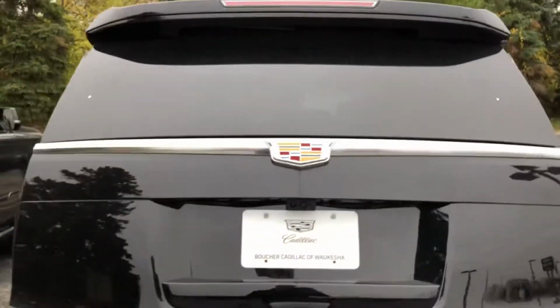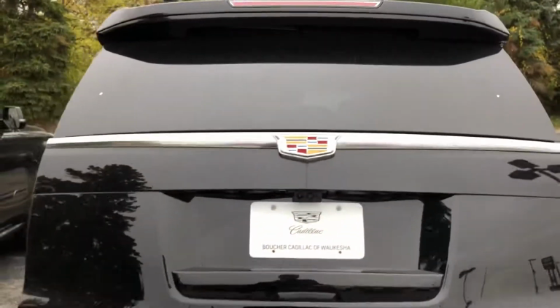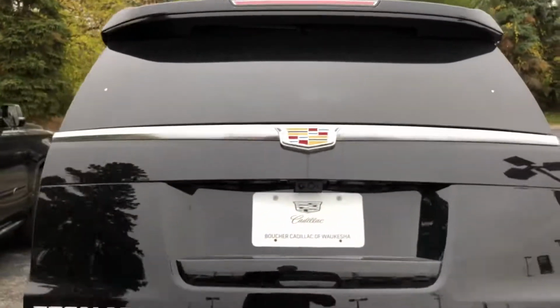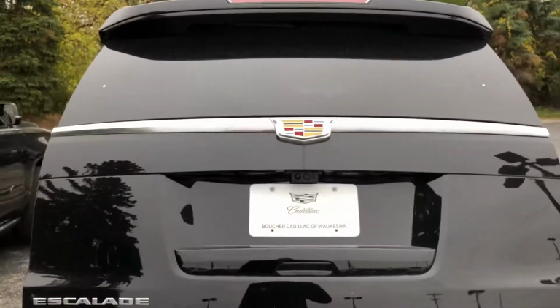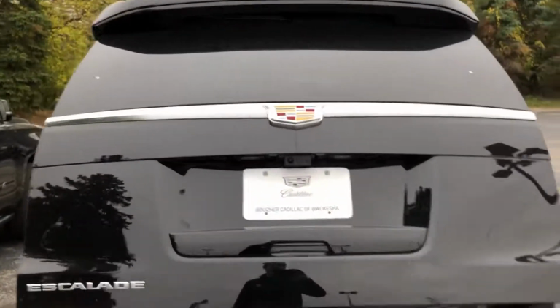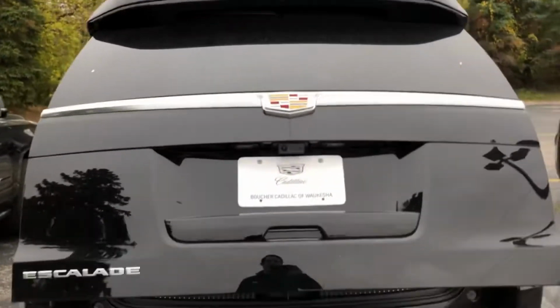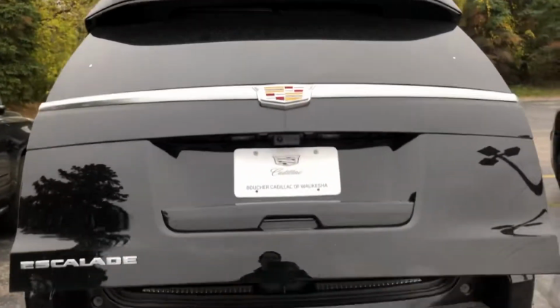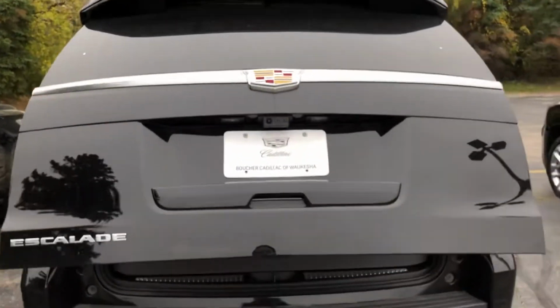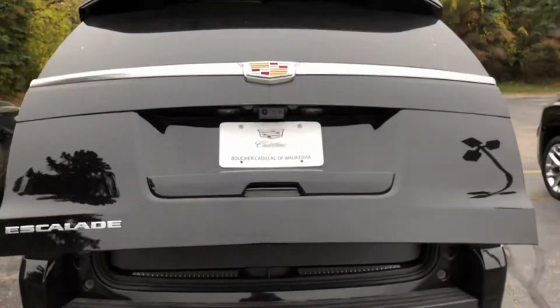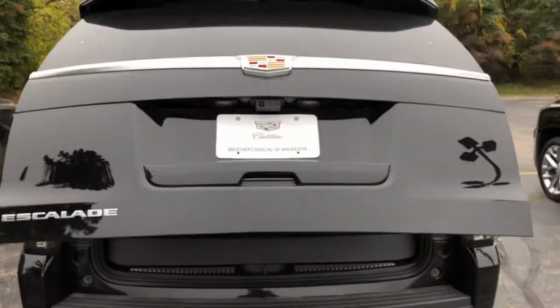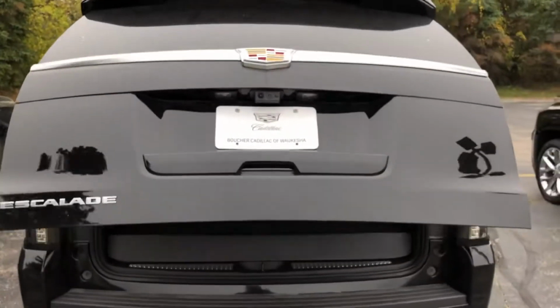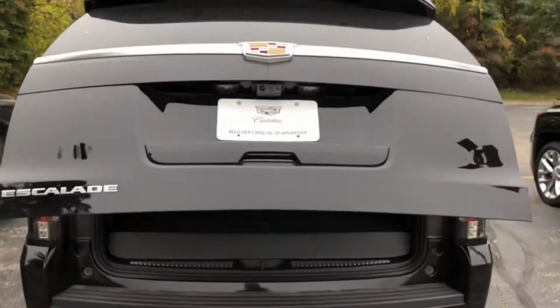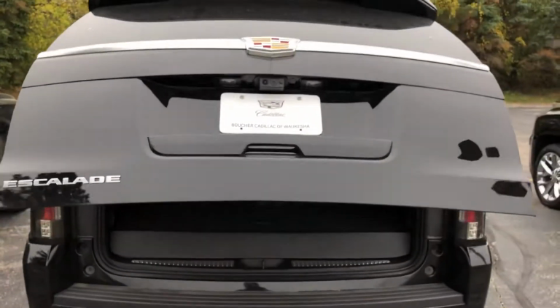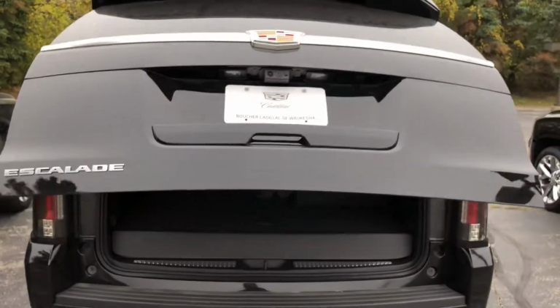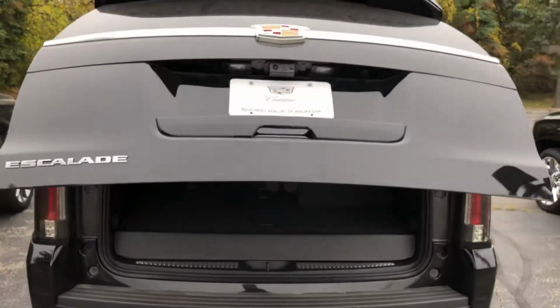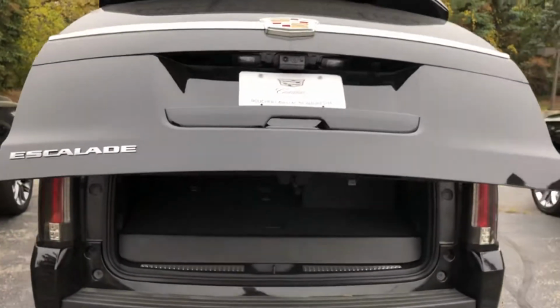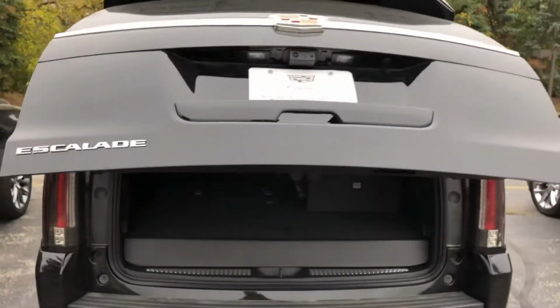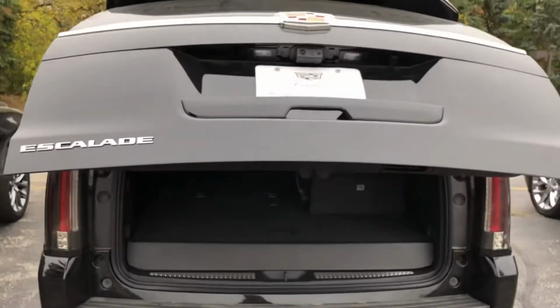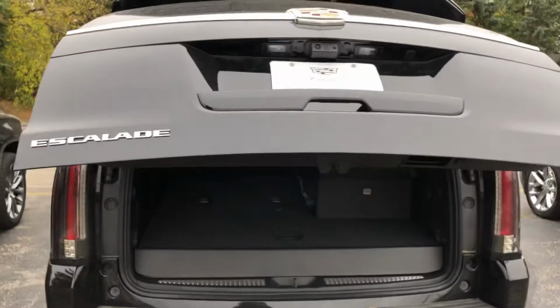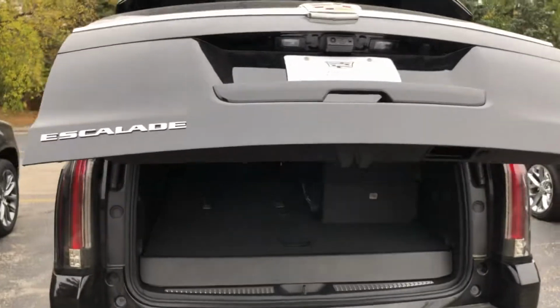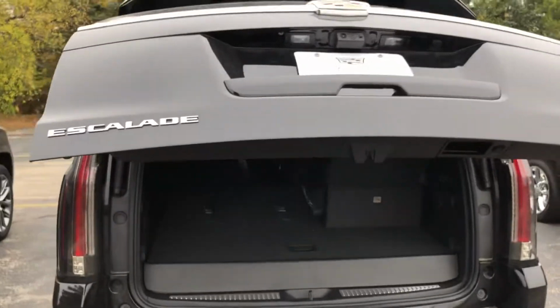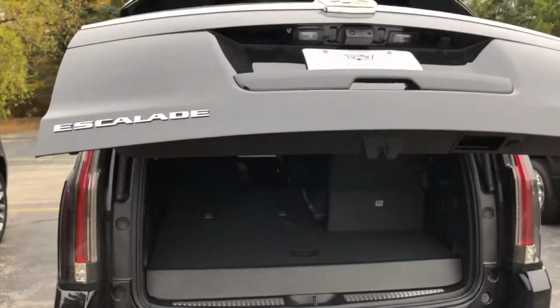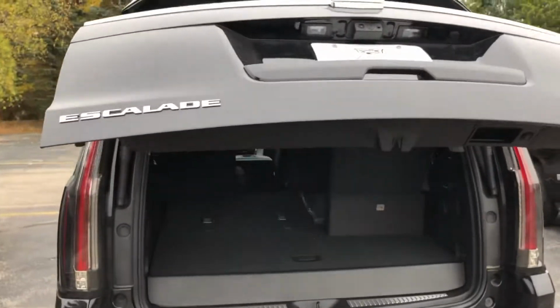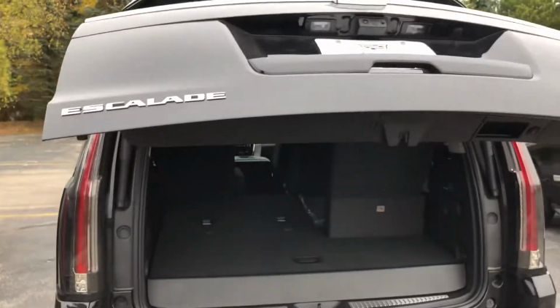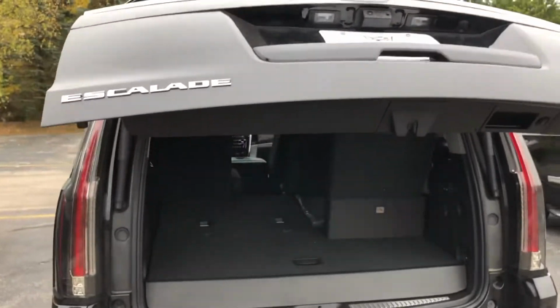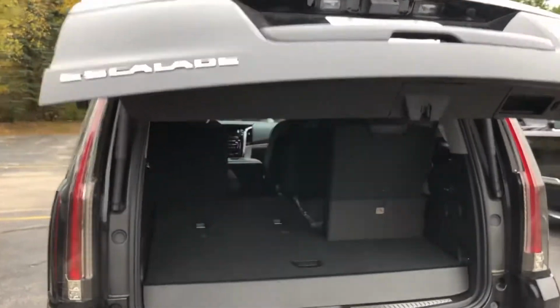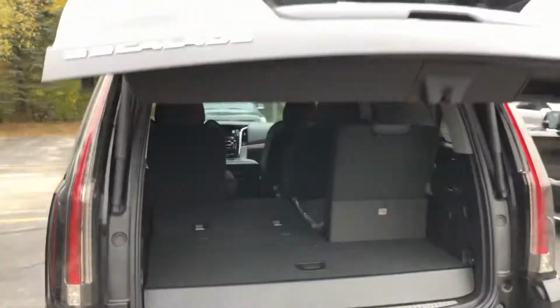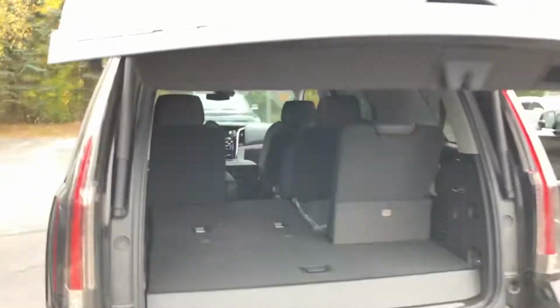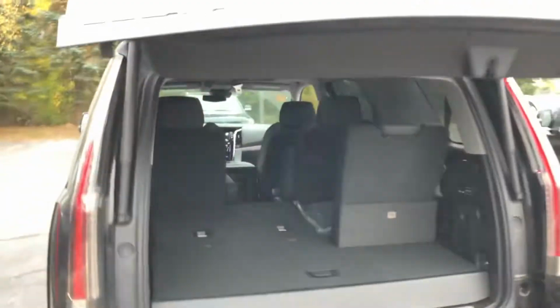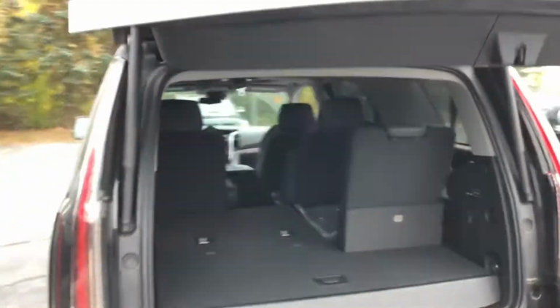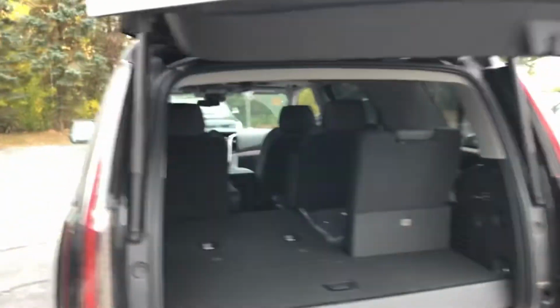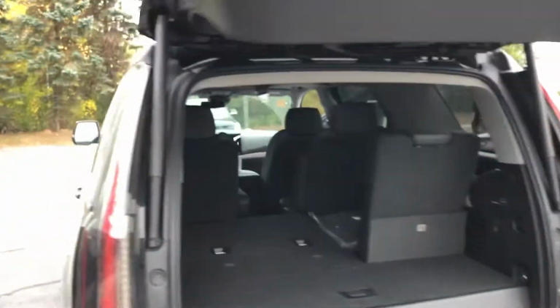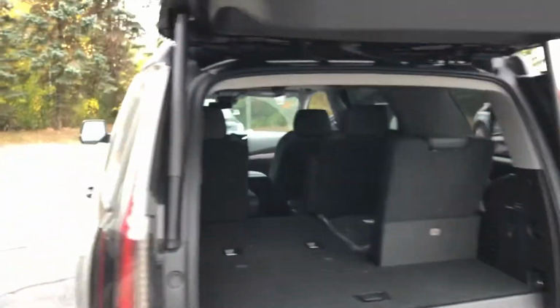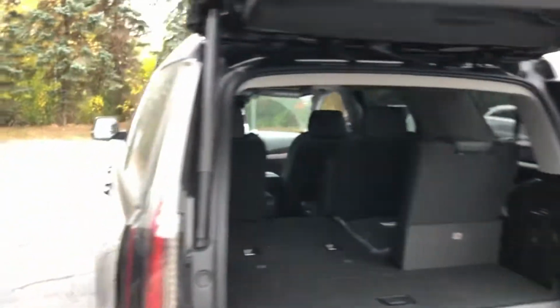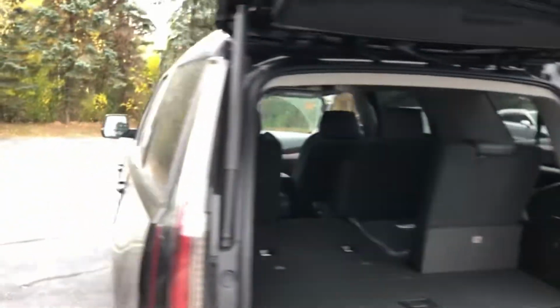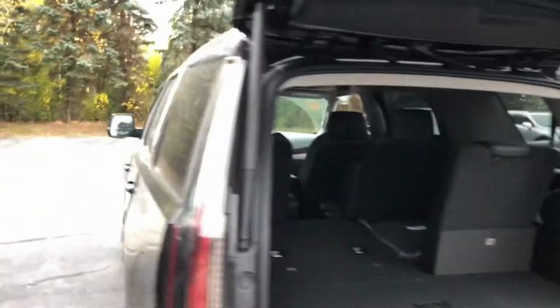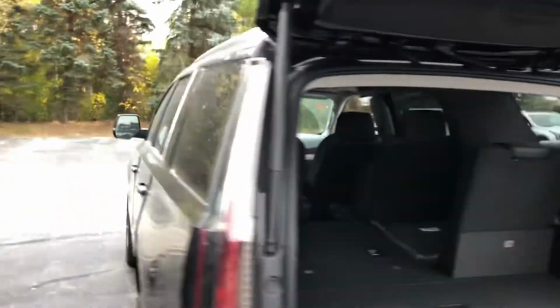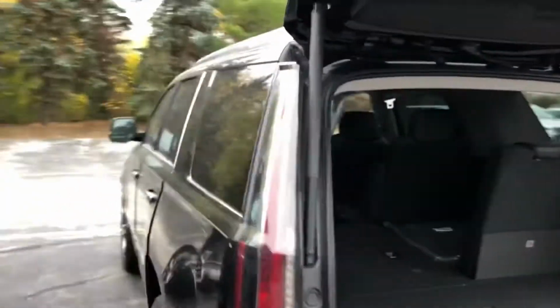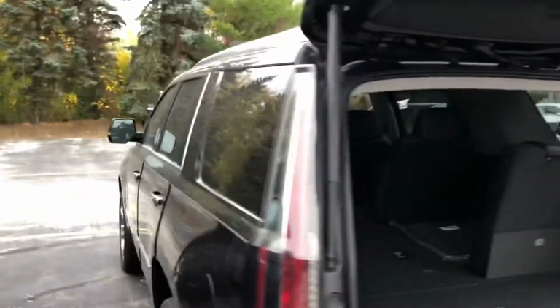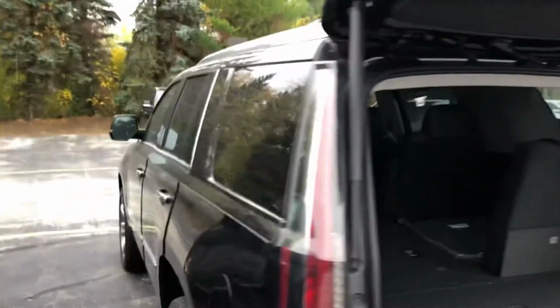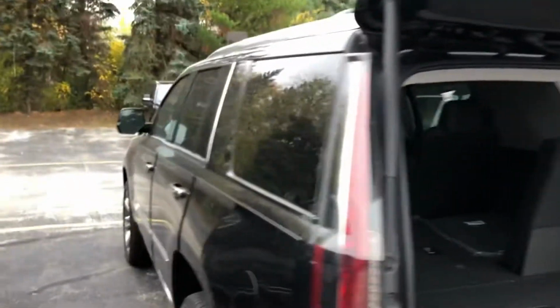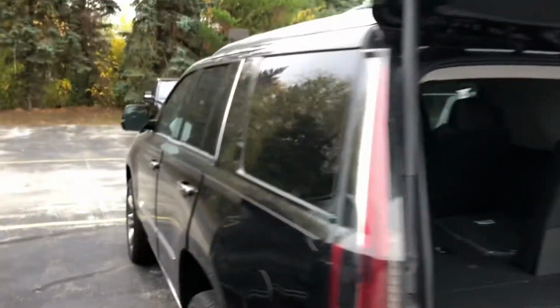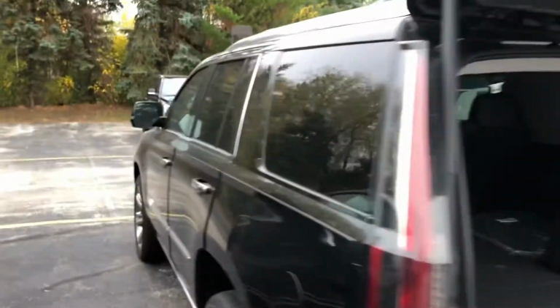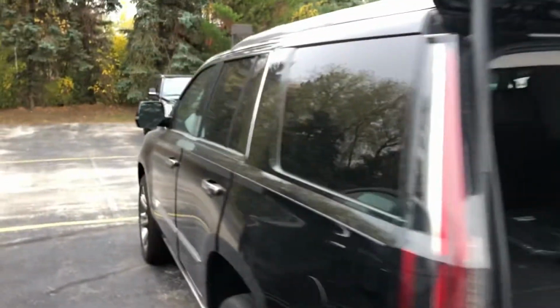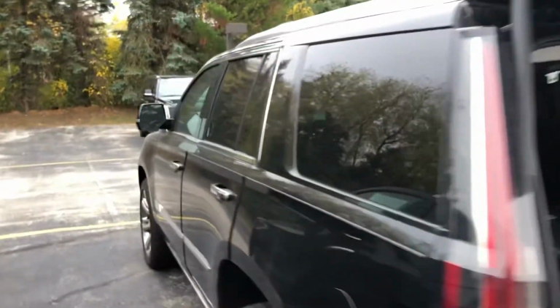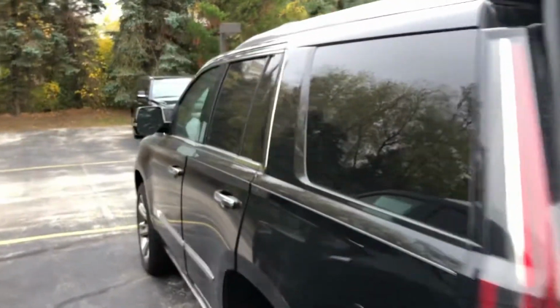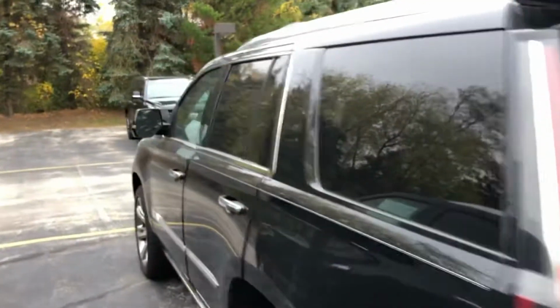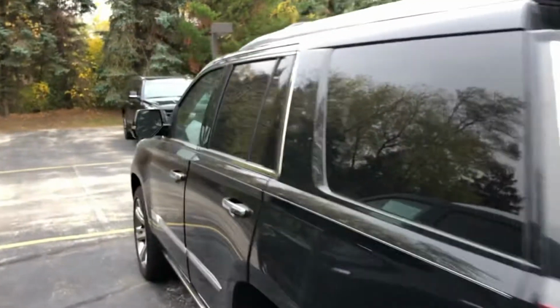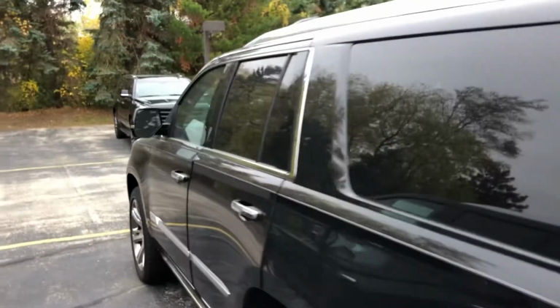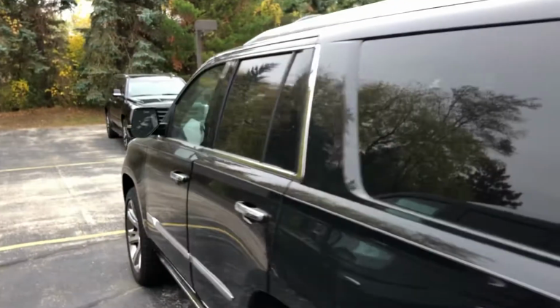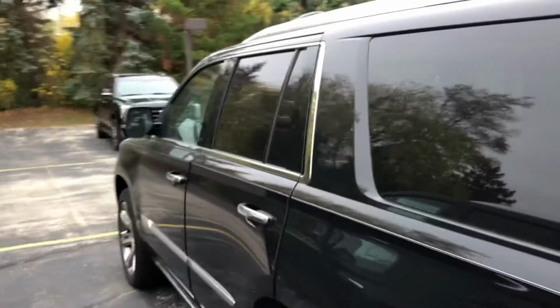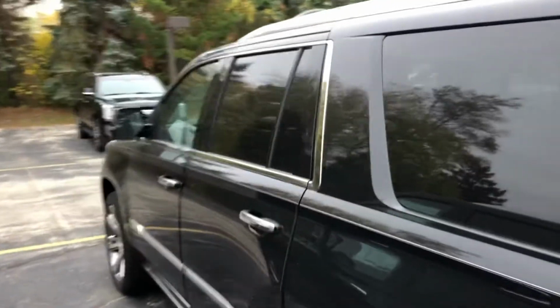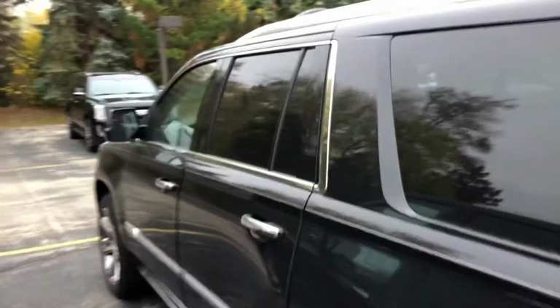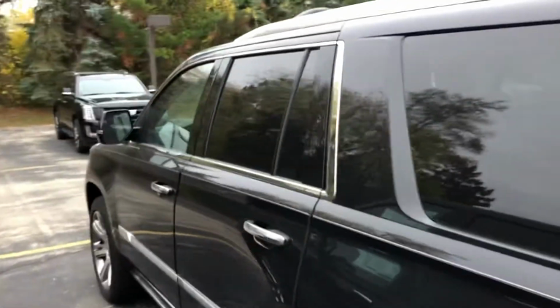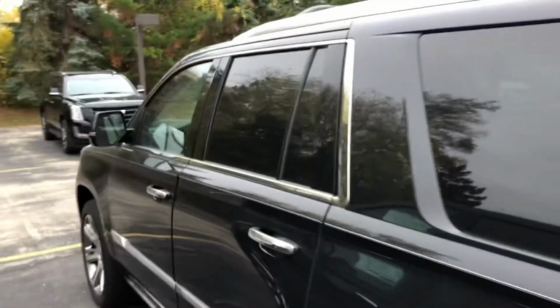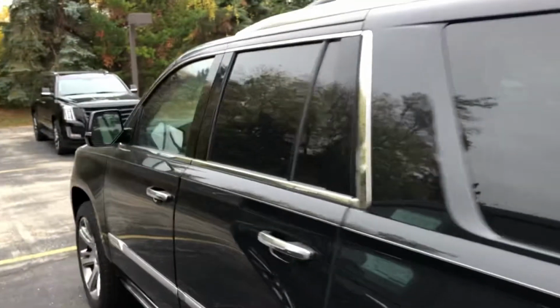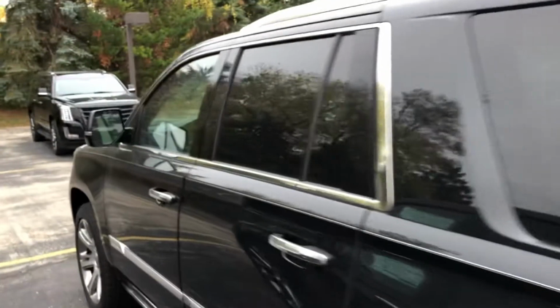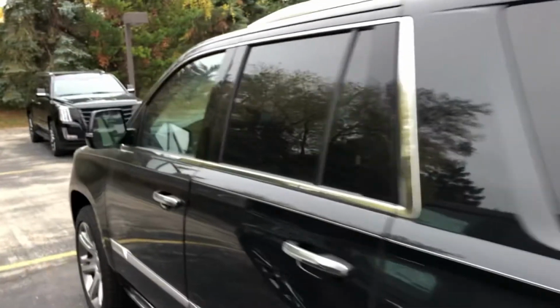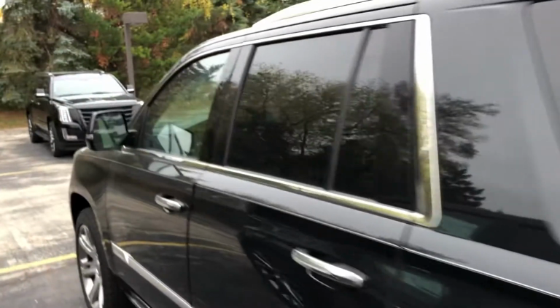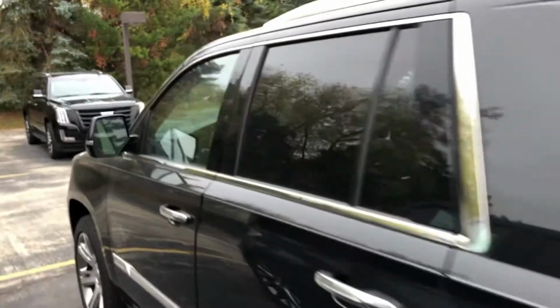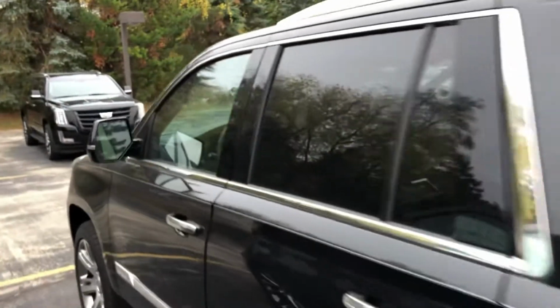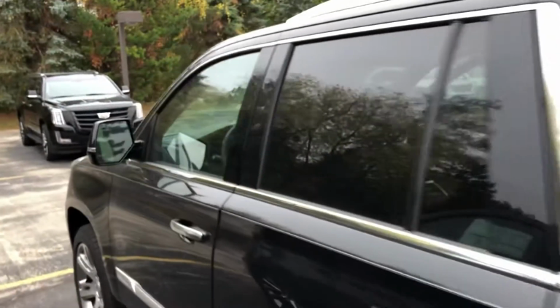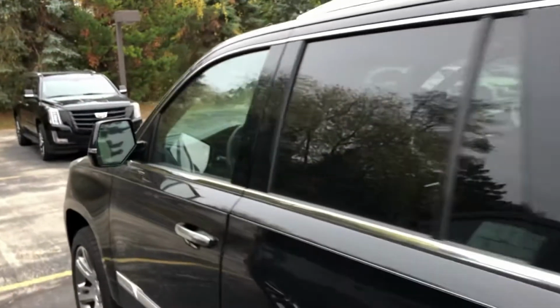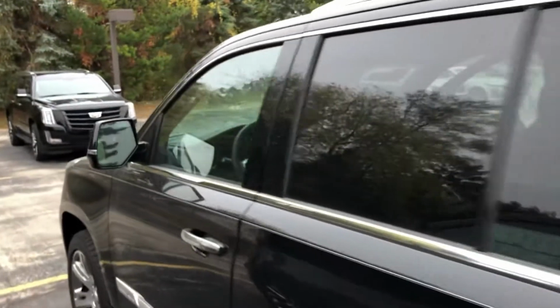8,300 pounds of towing capacity, up to $9,000 off — it's an exceptionally nice value.